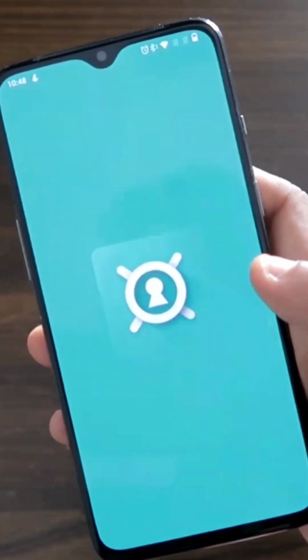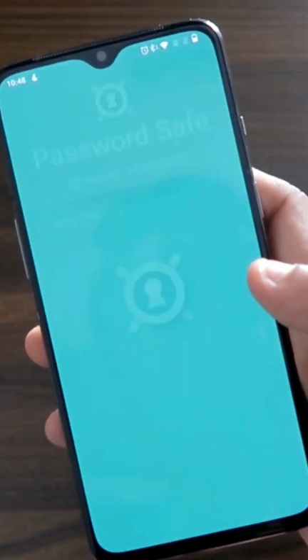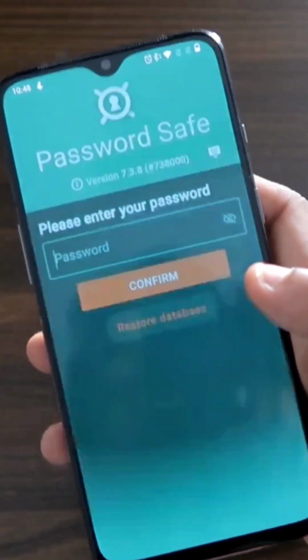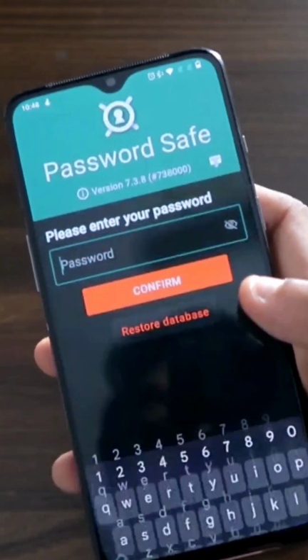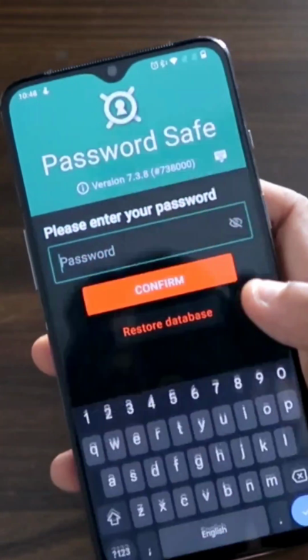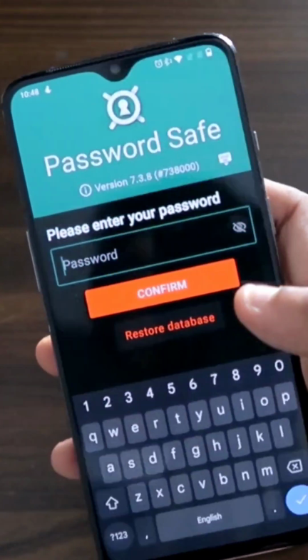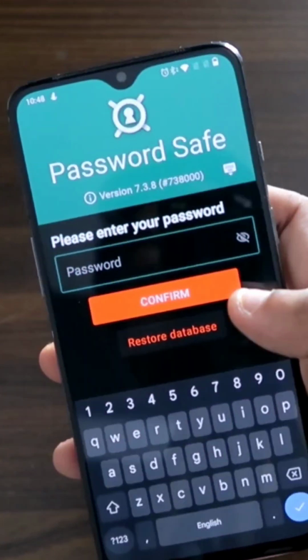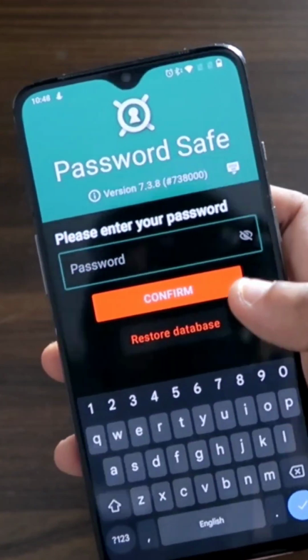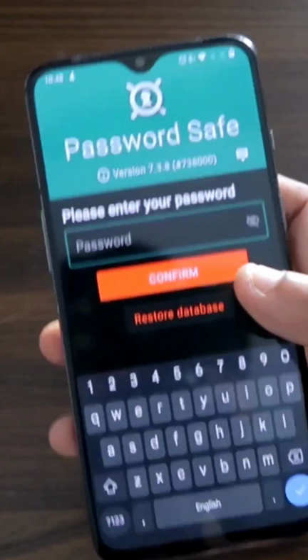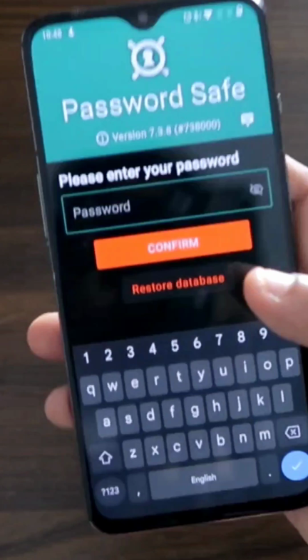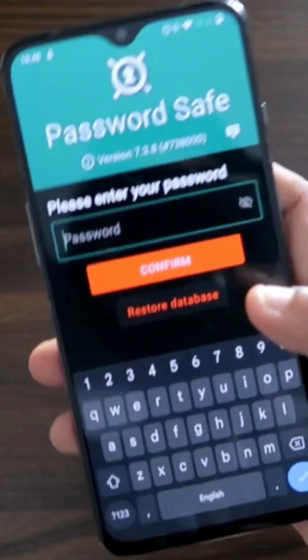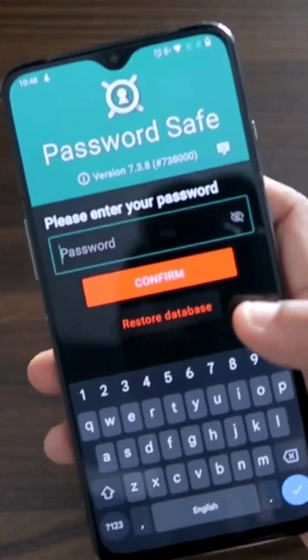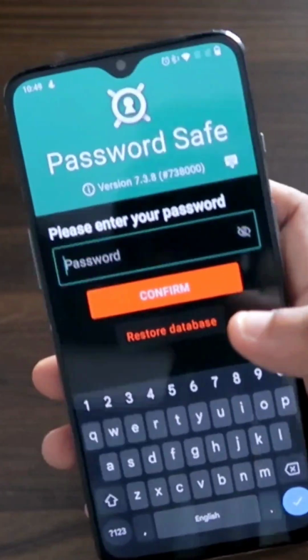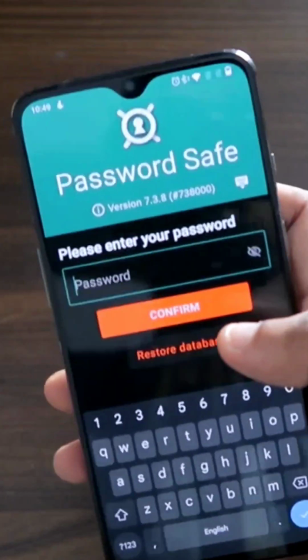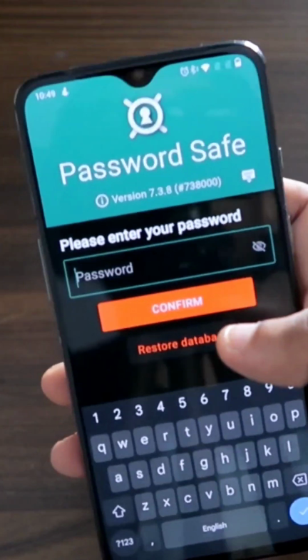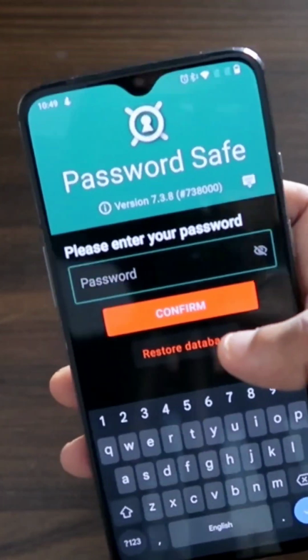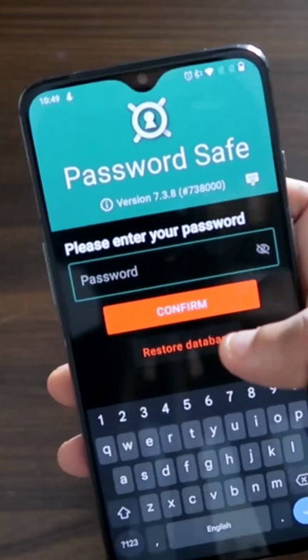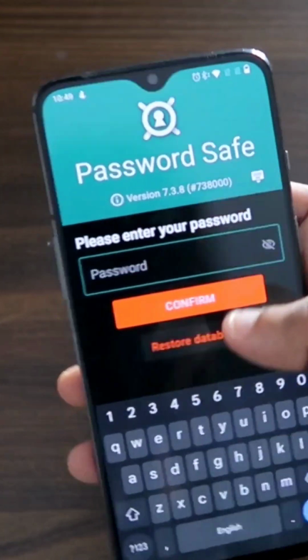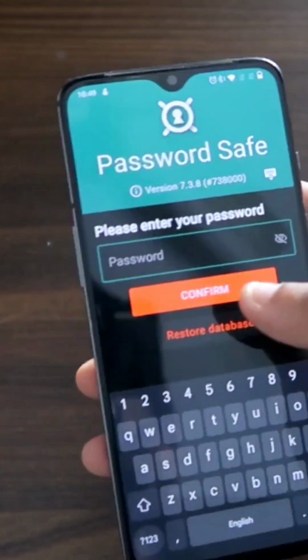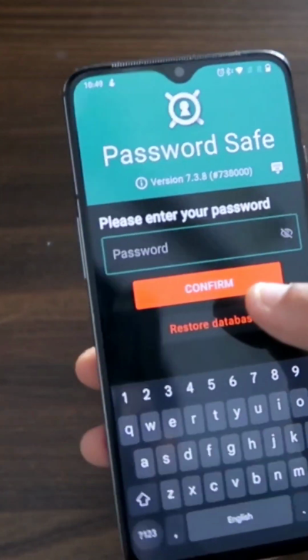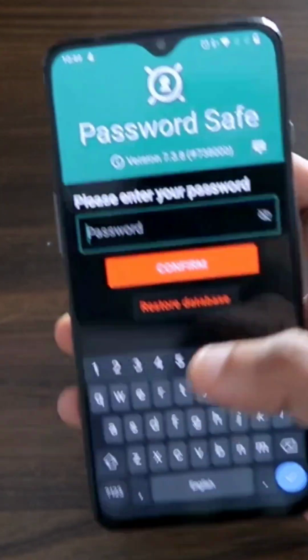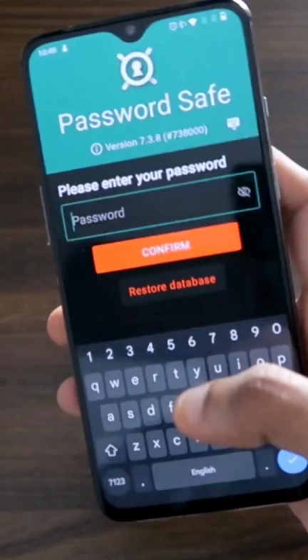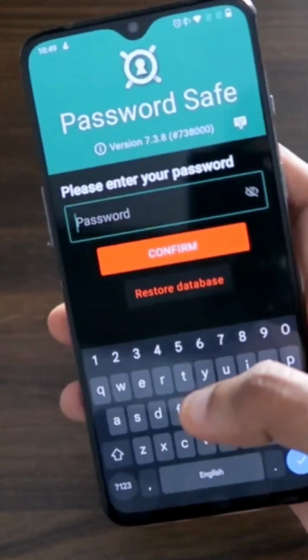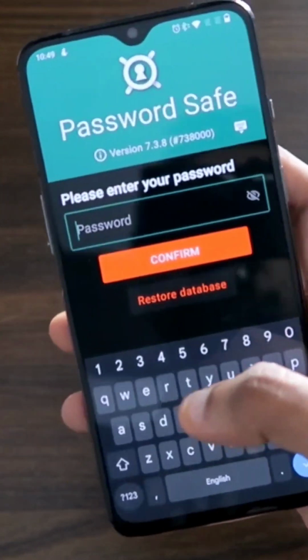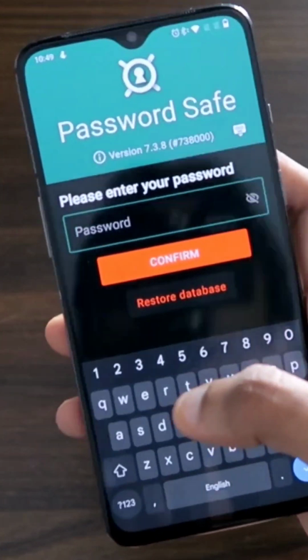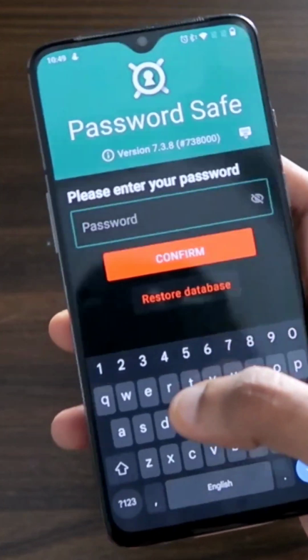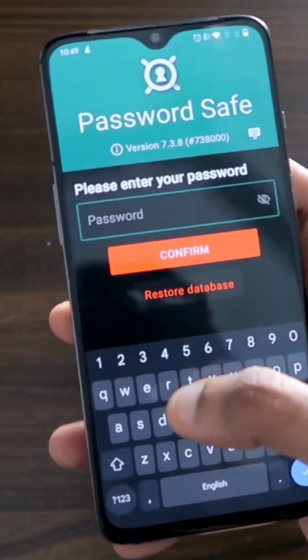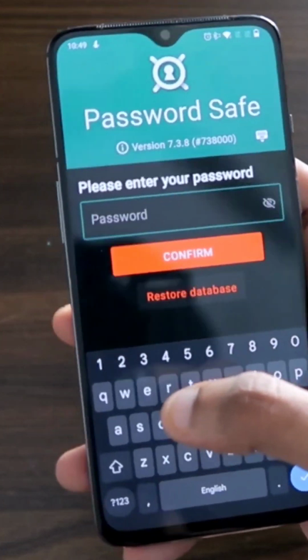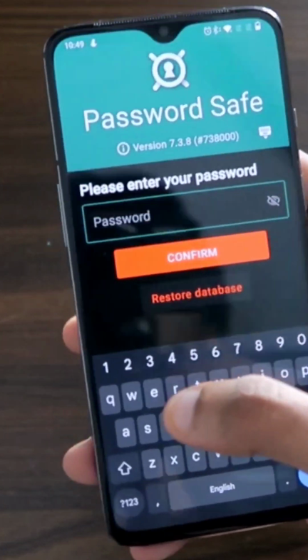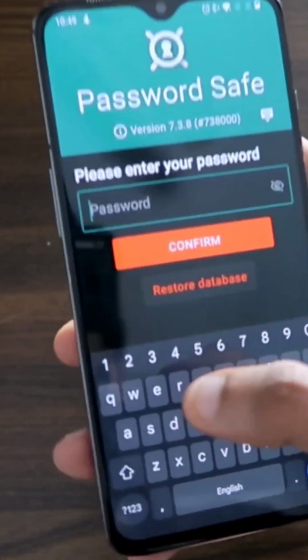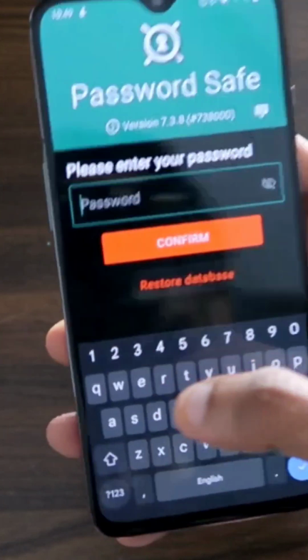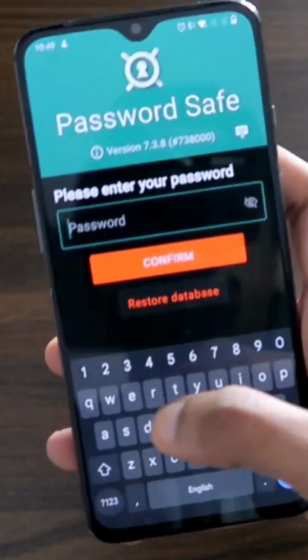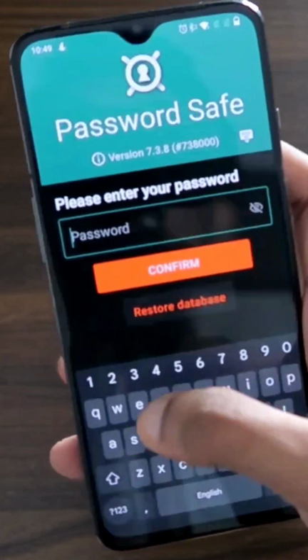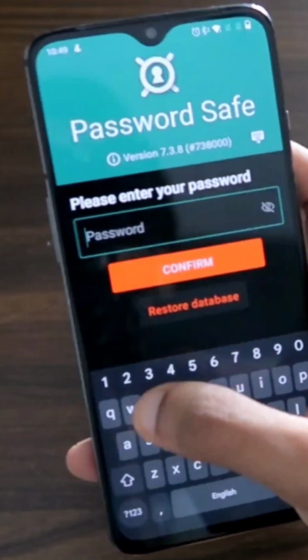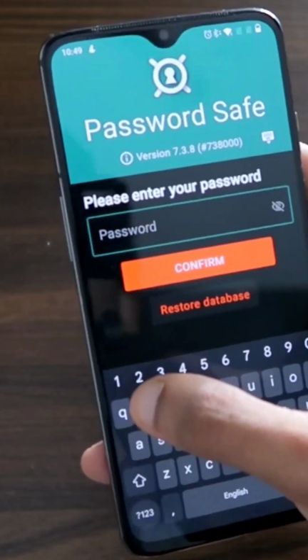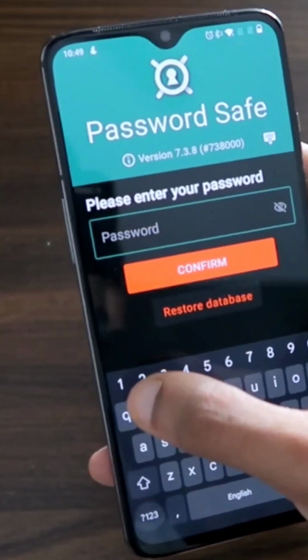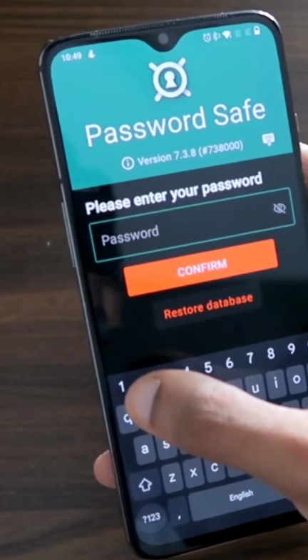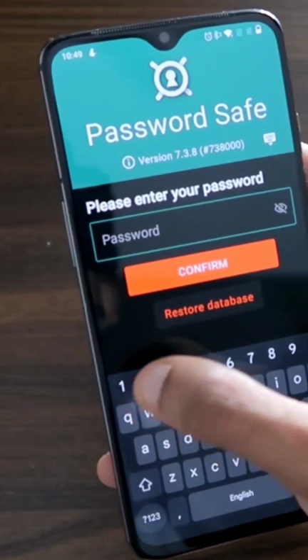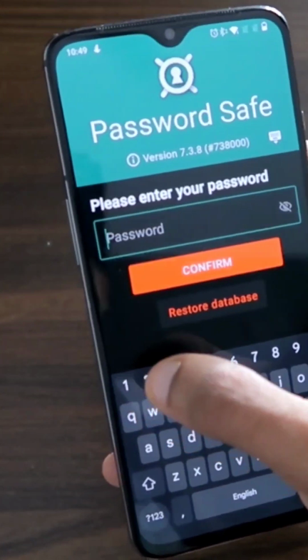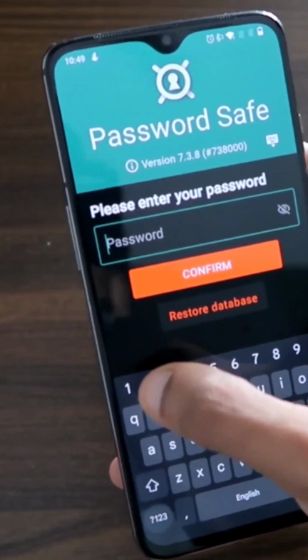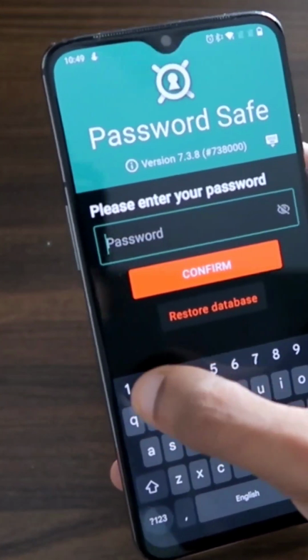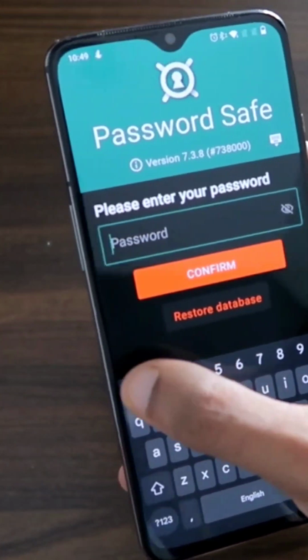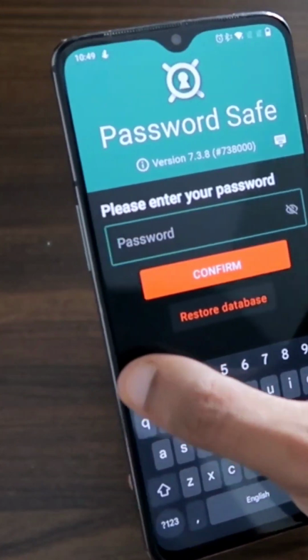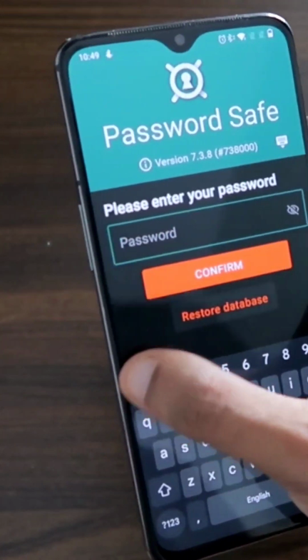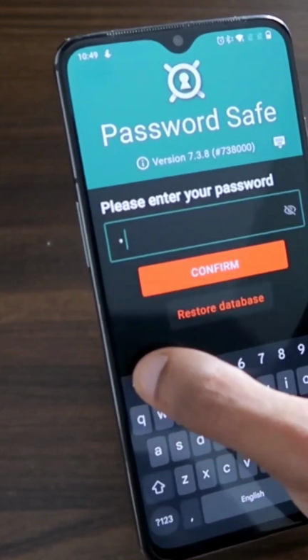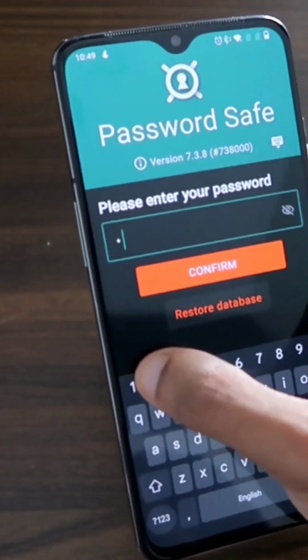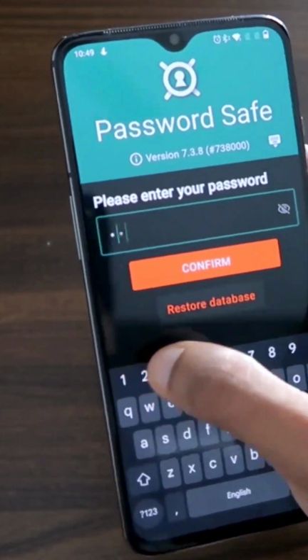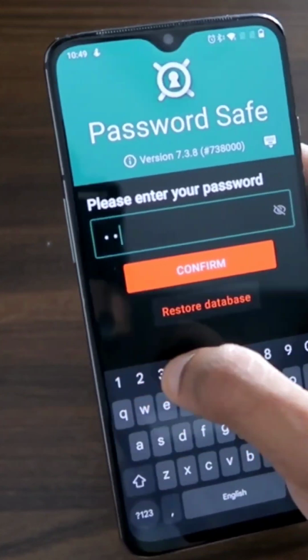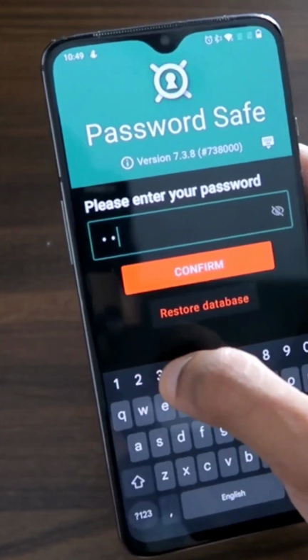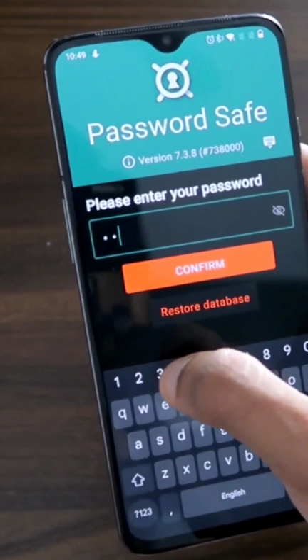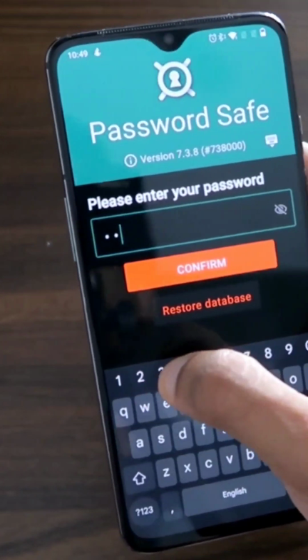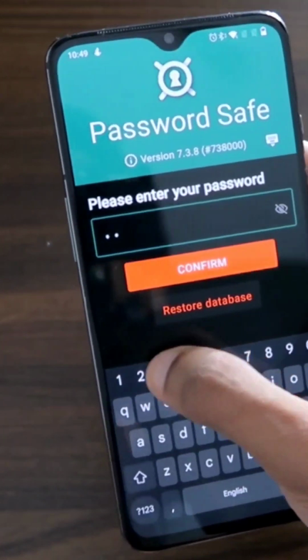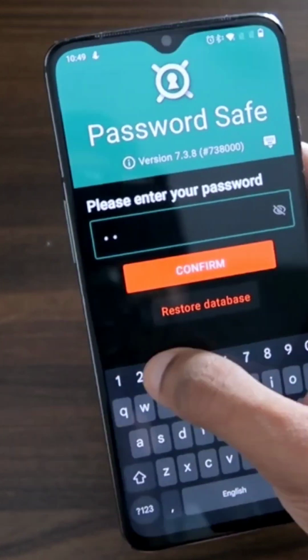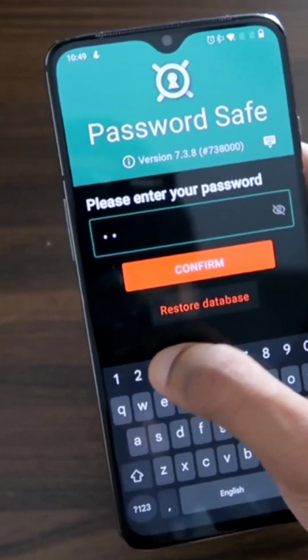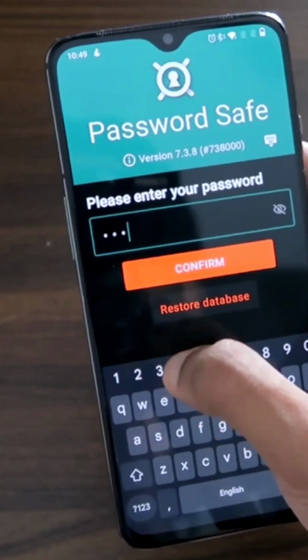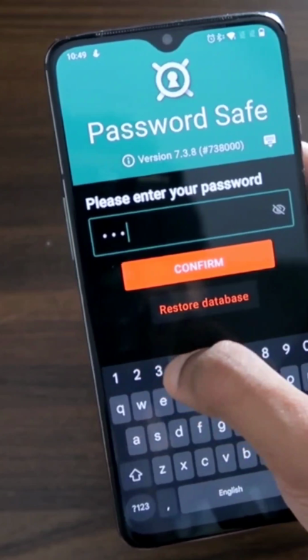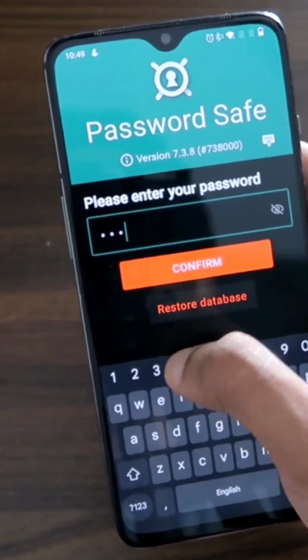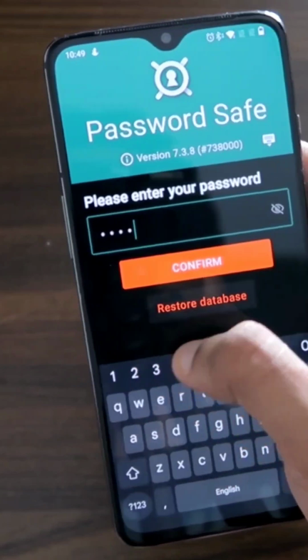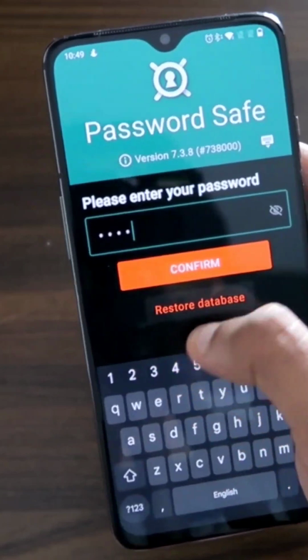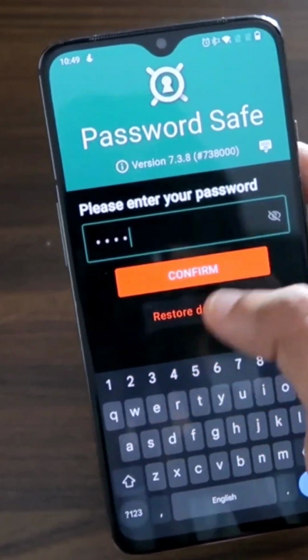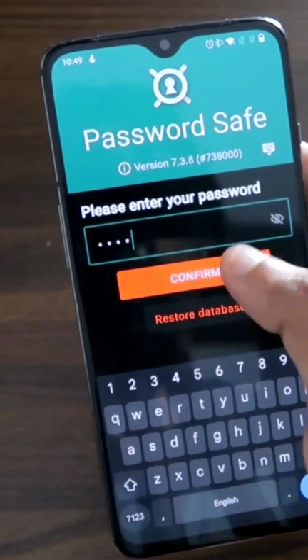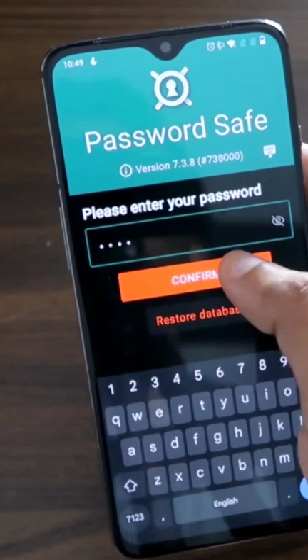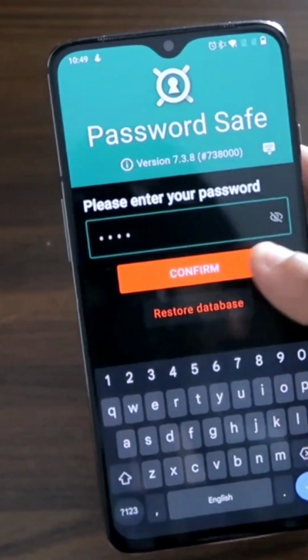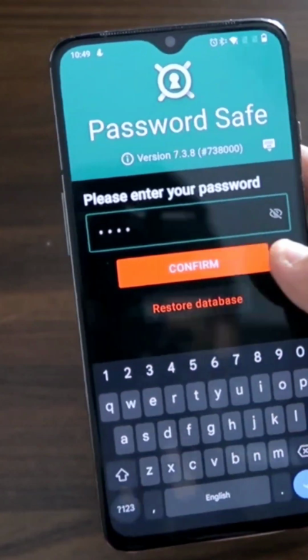Once you open it, you will need to set a master password, with which you will be able to access all your passwords in one place.